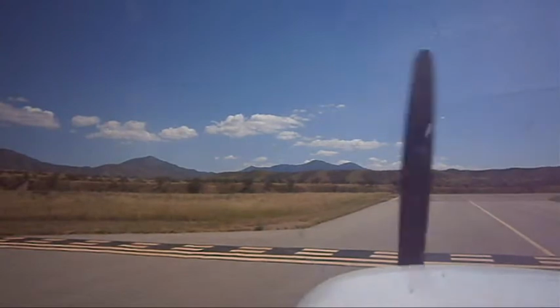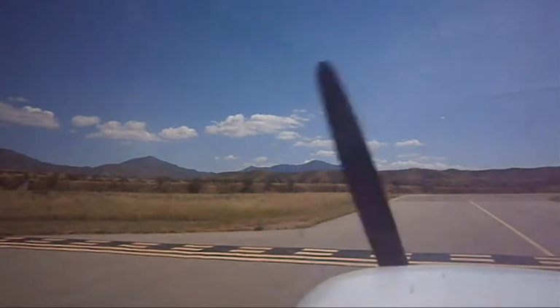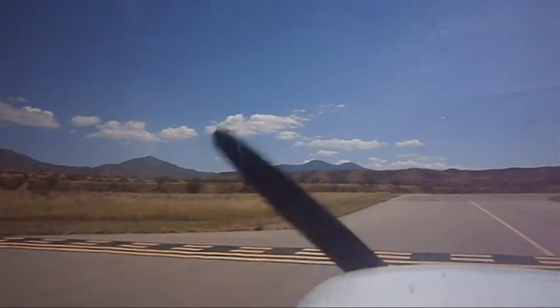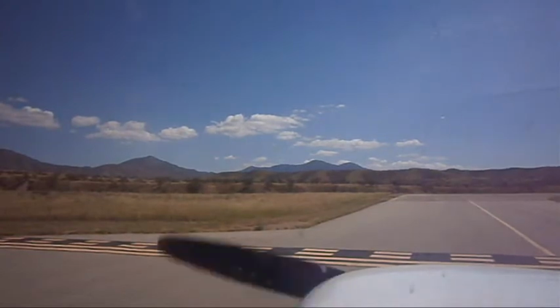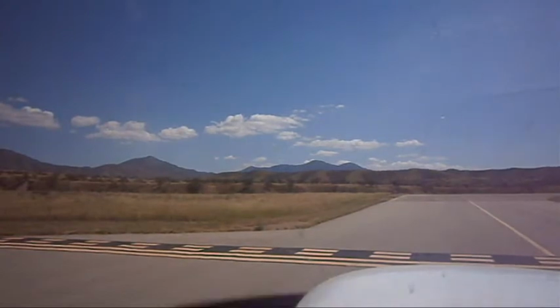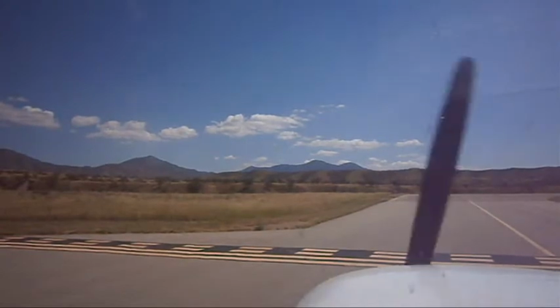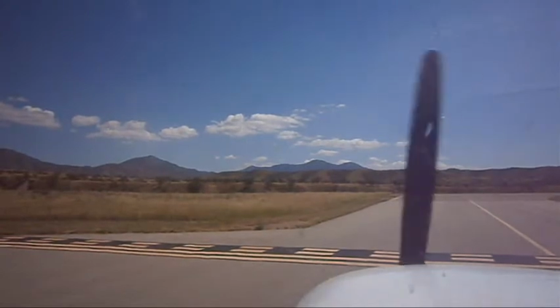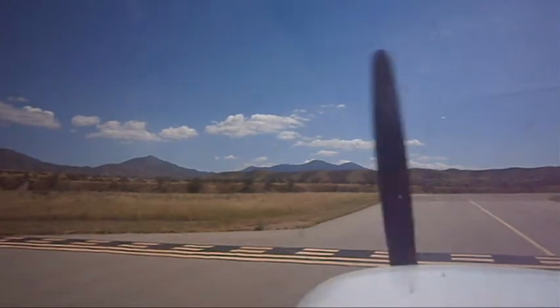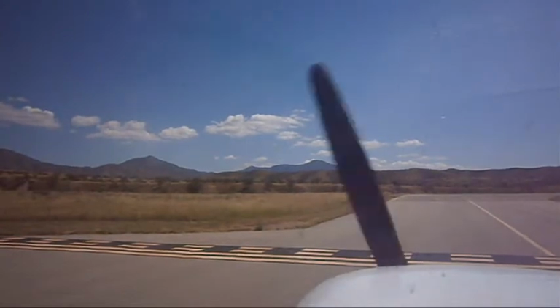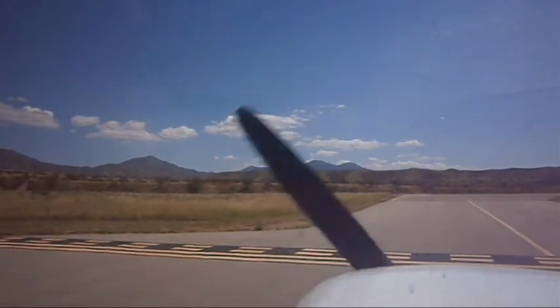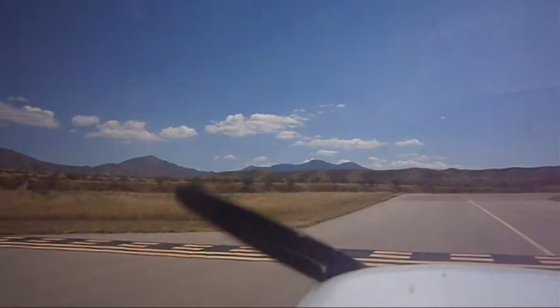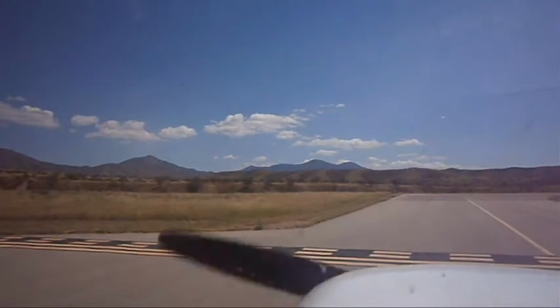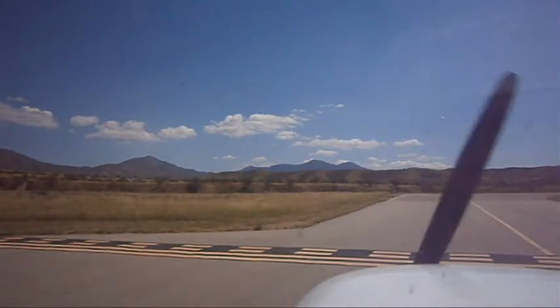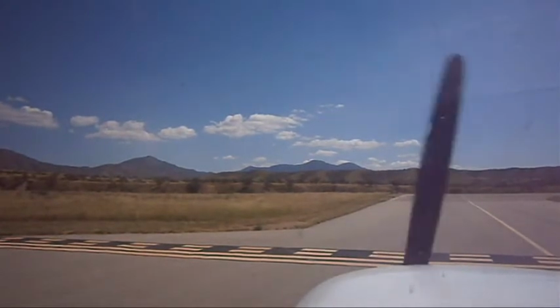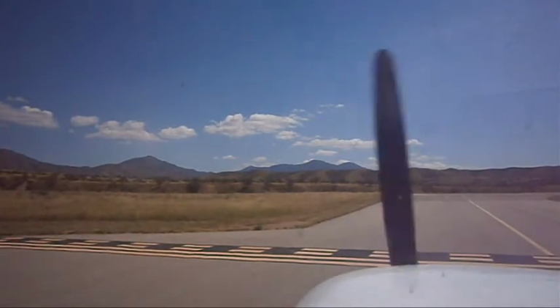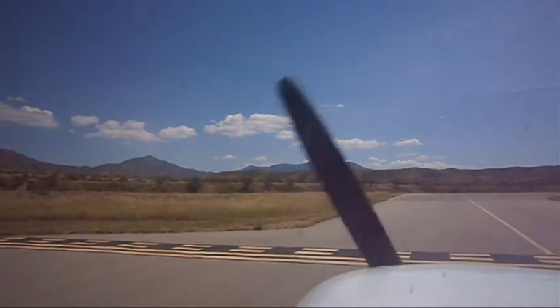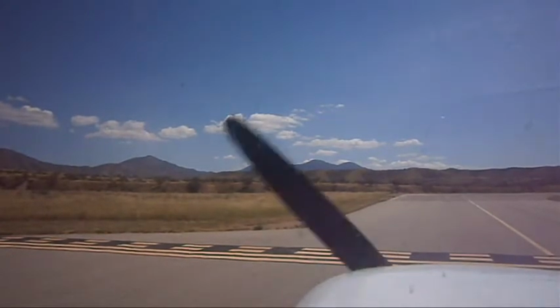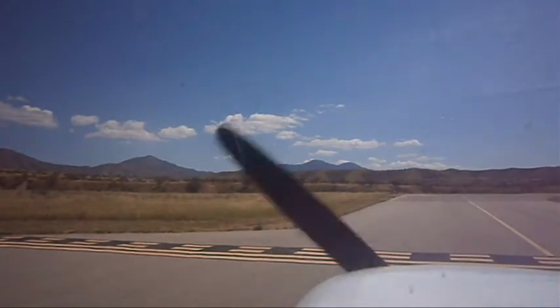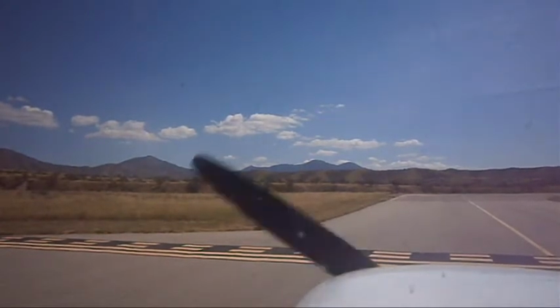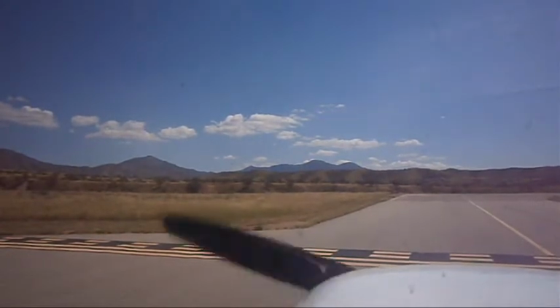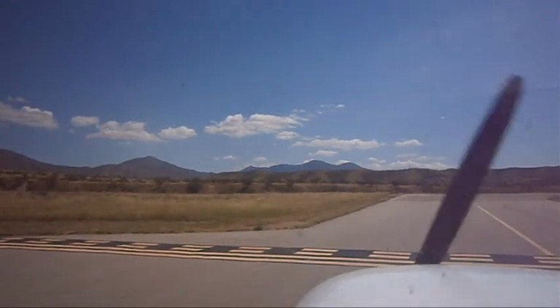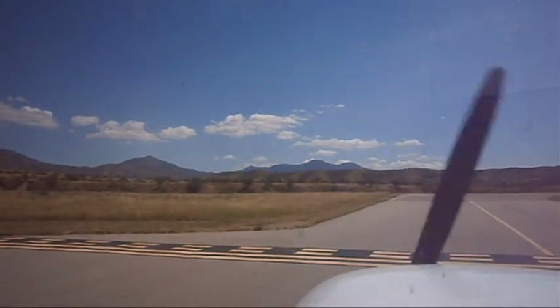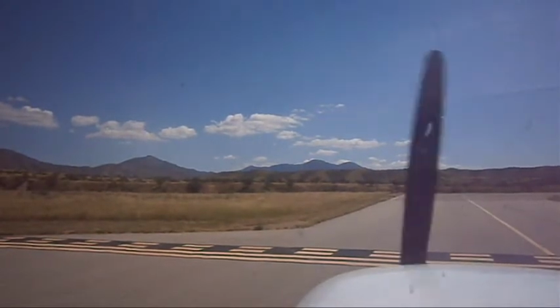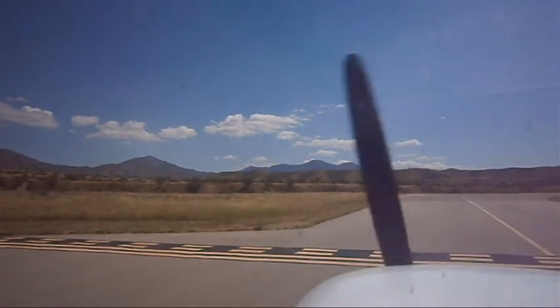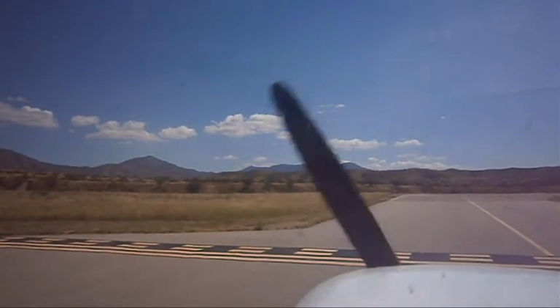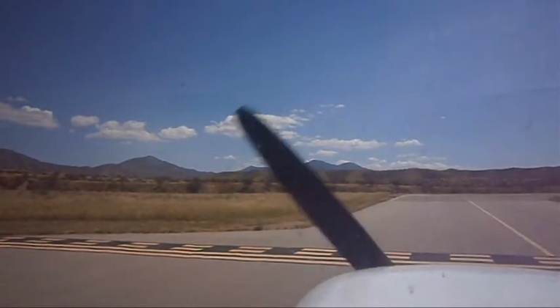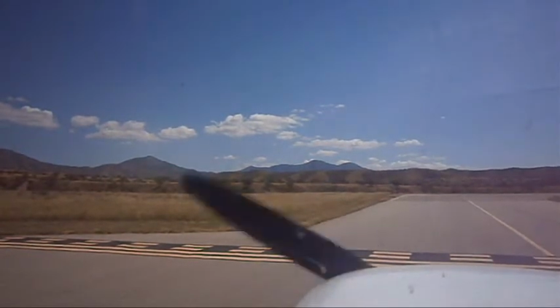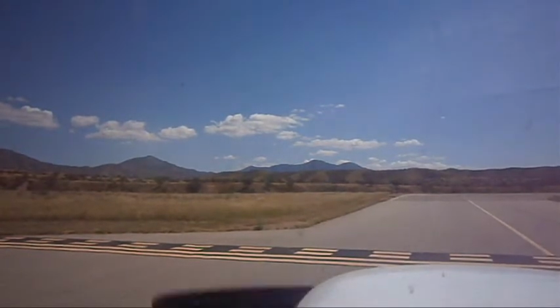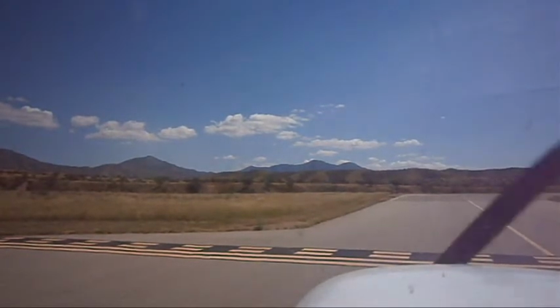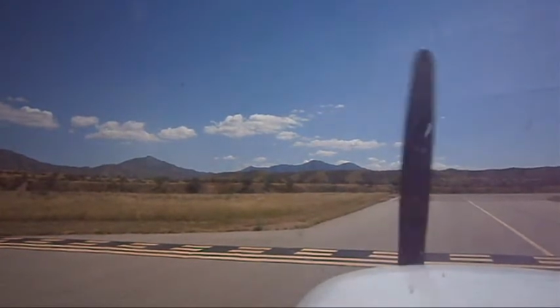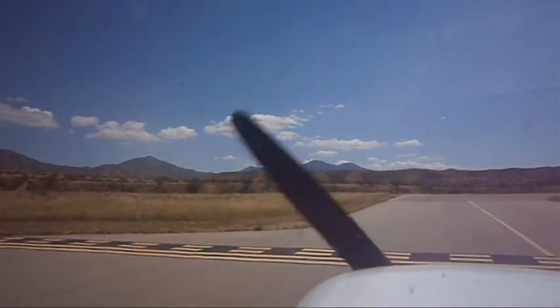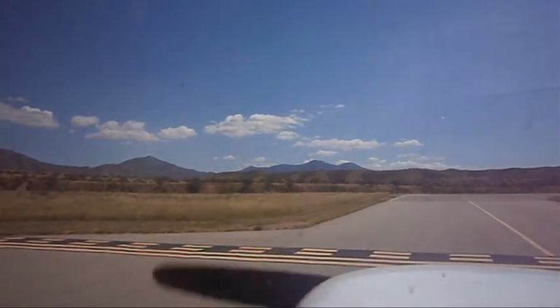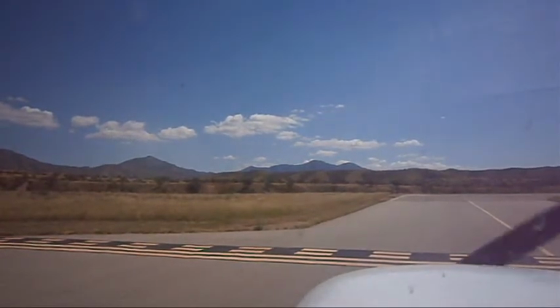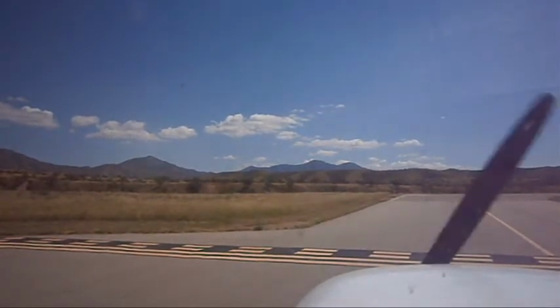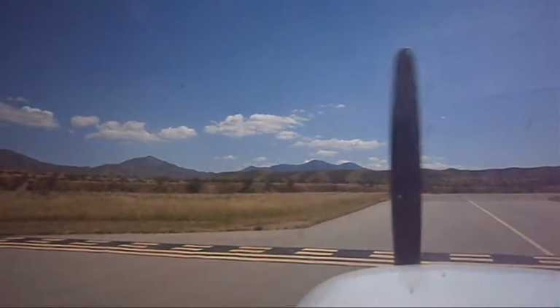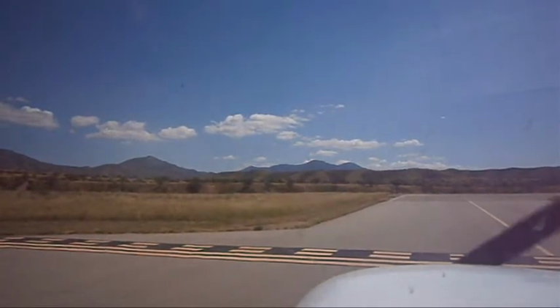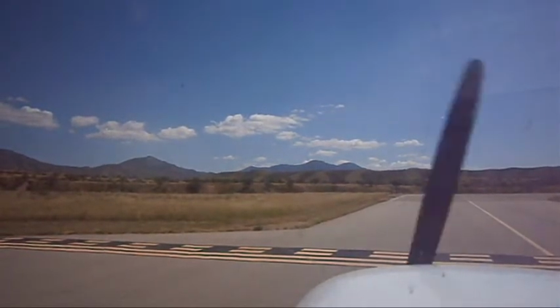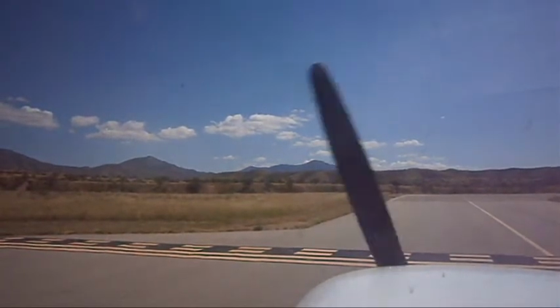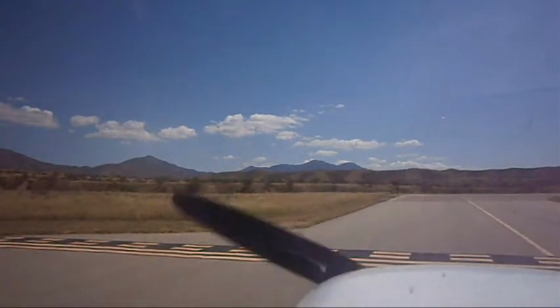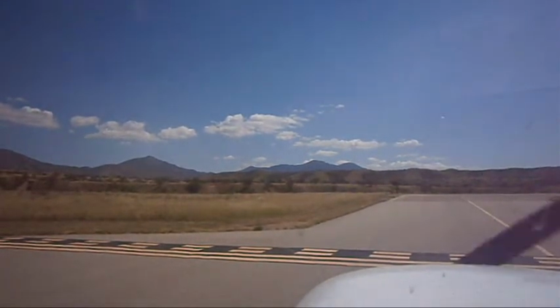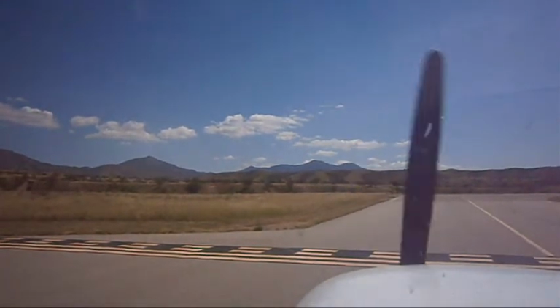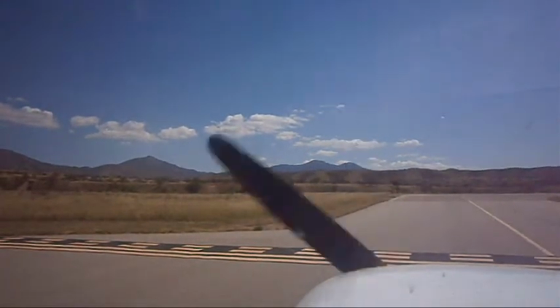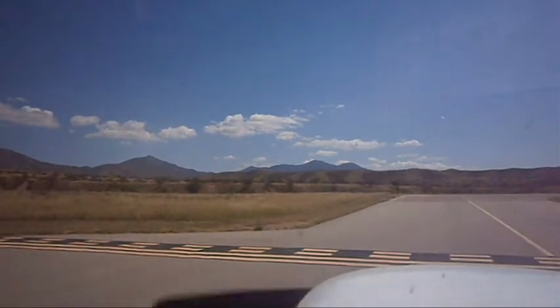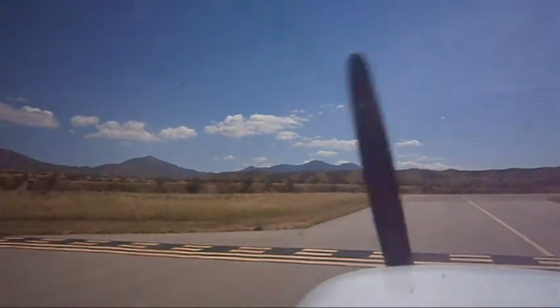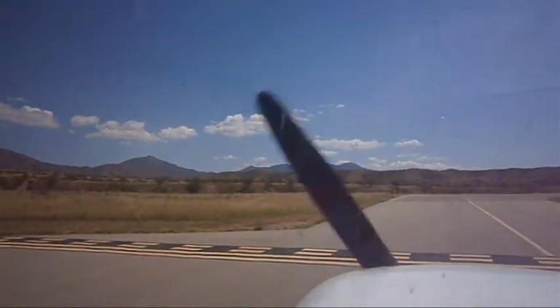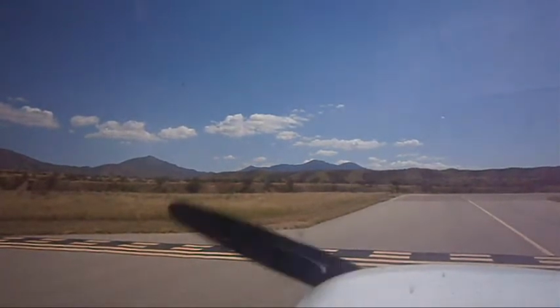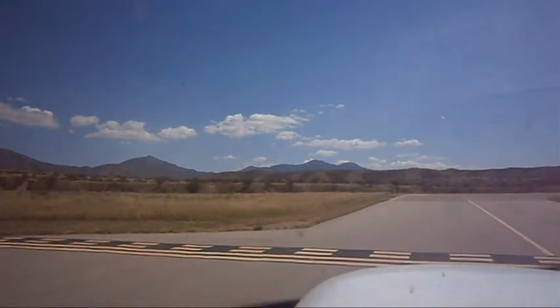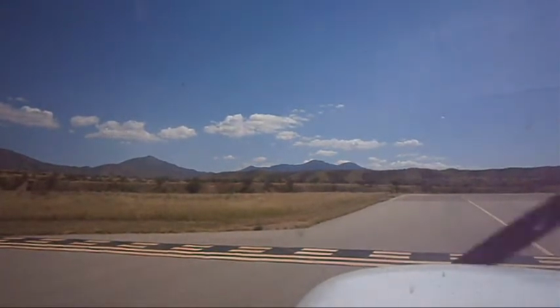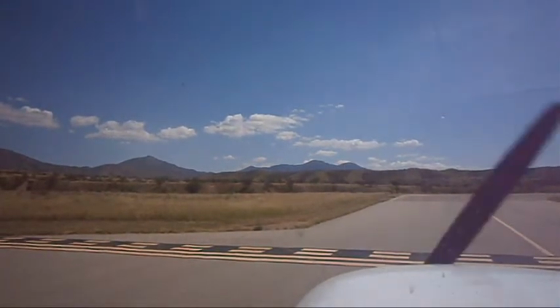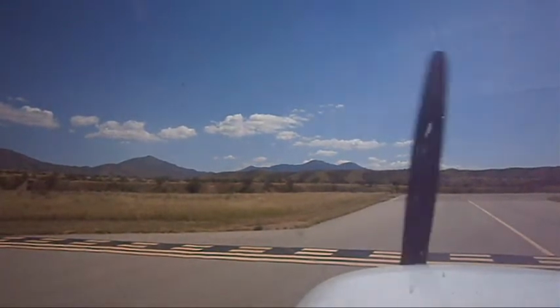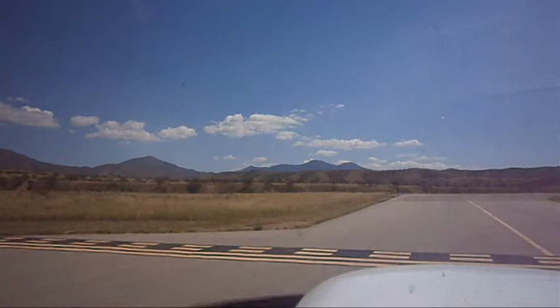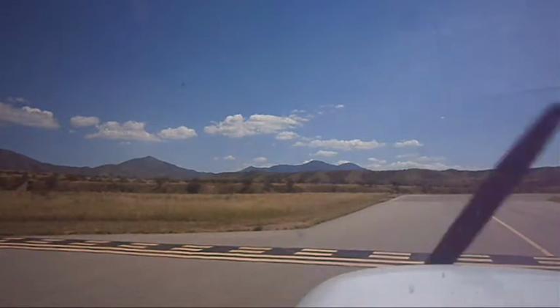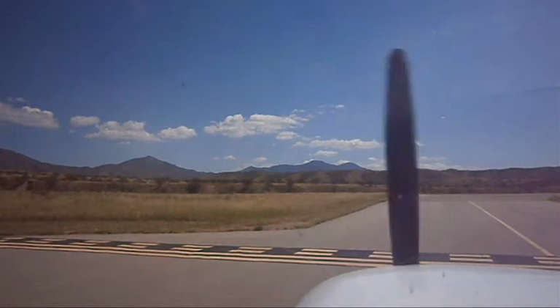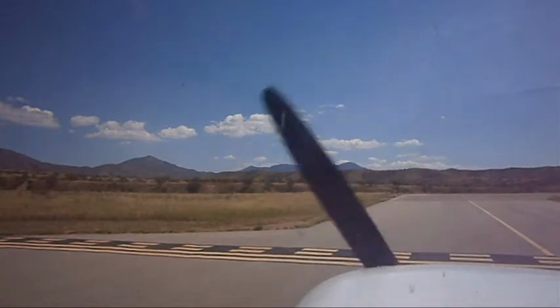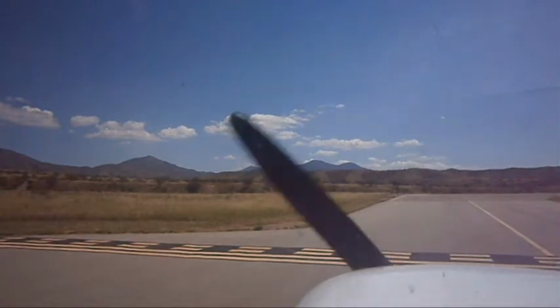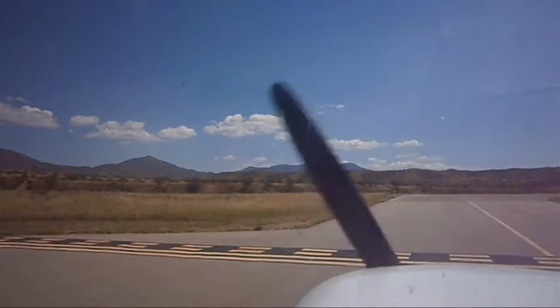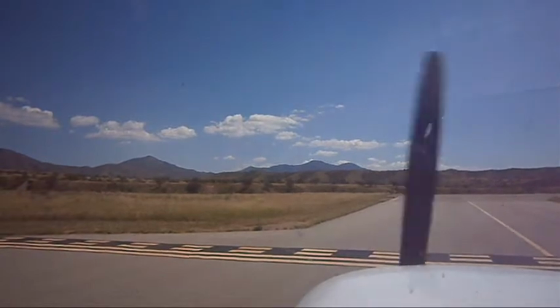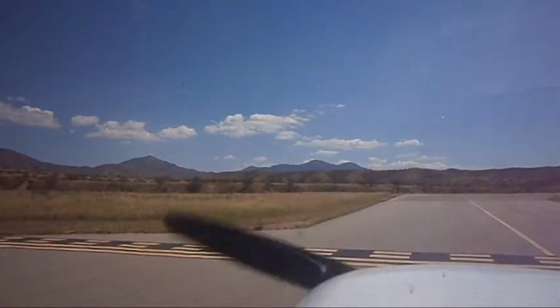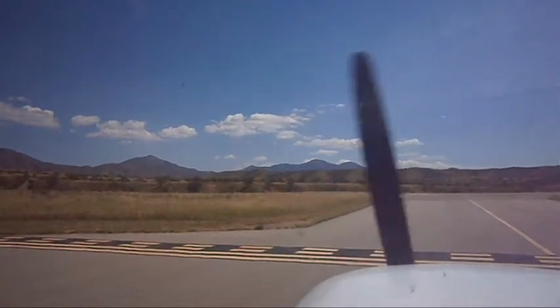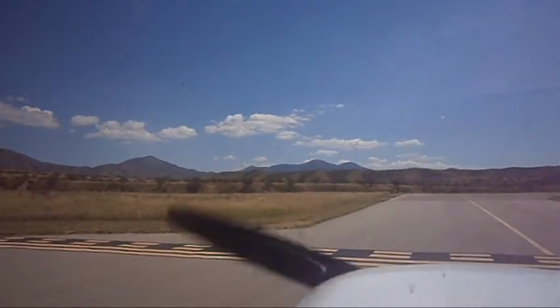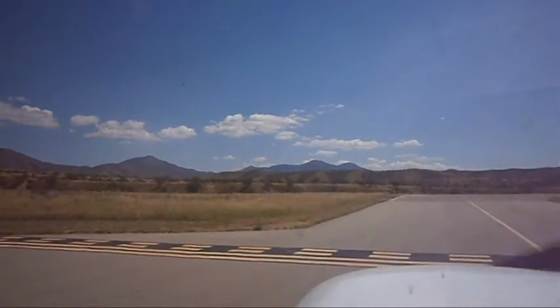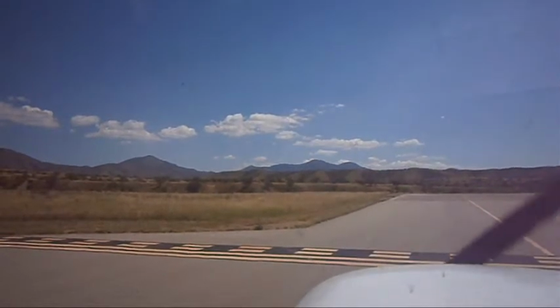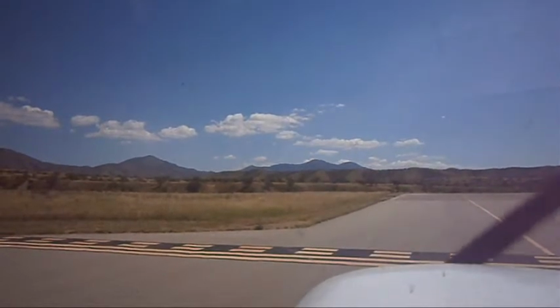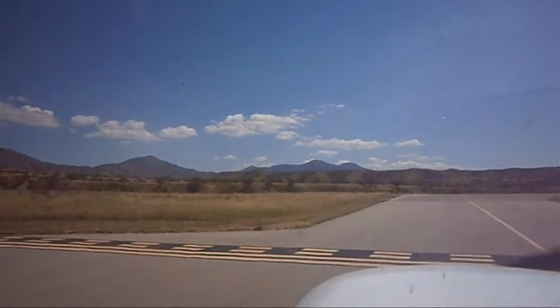Nogales traffic, Cessna 991, taking runway 21 for our northbound departure. Nogales traffic.